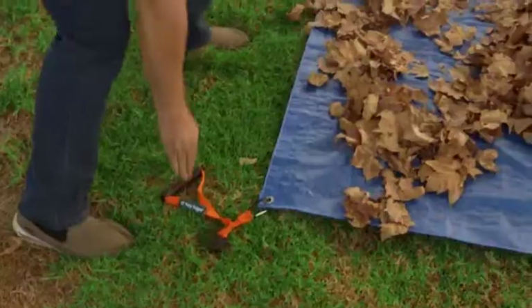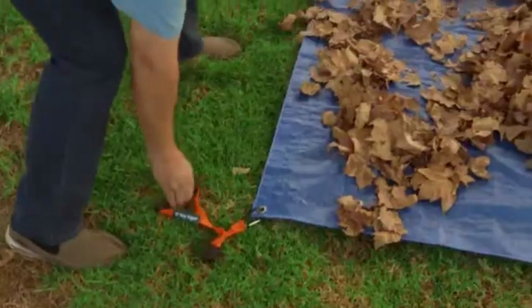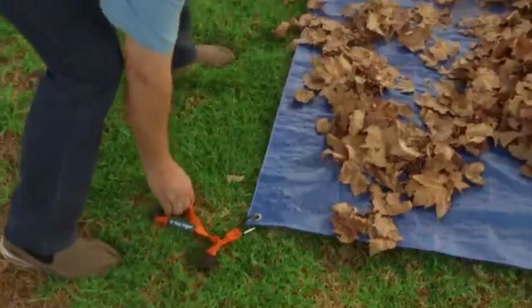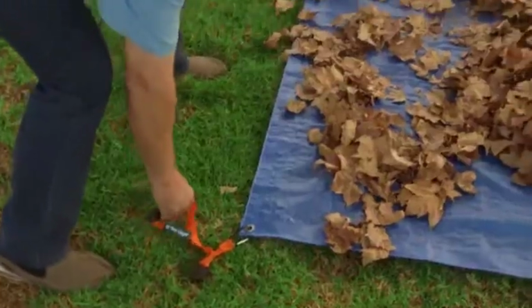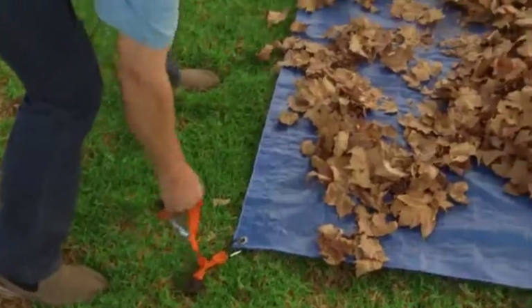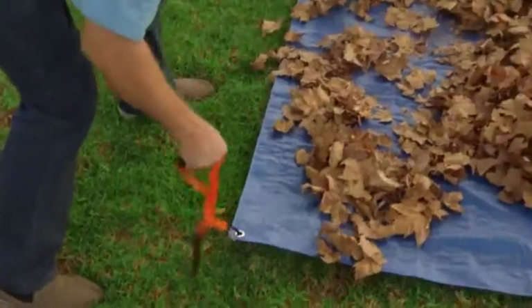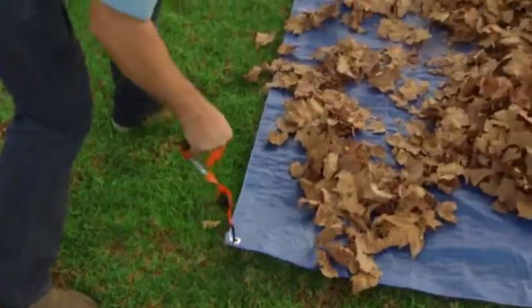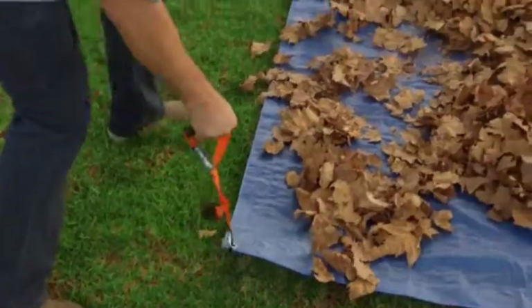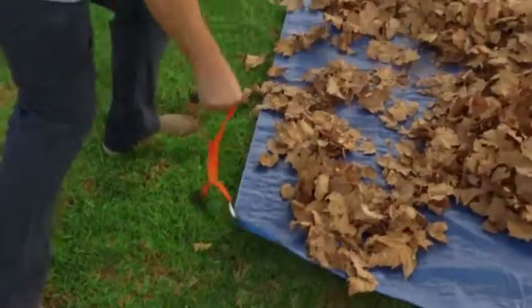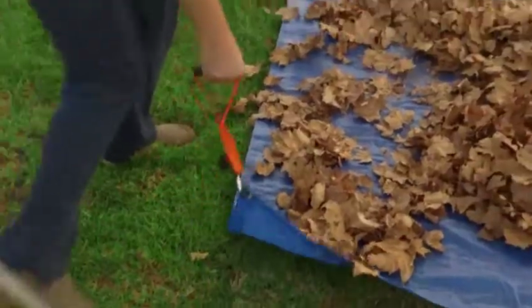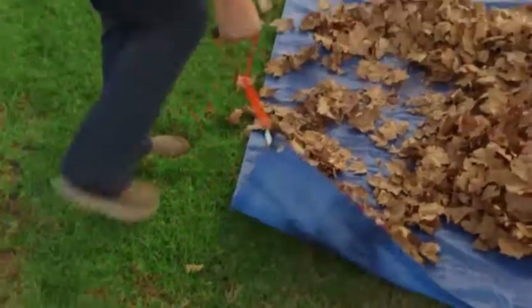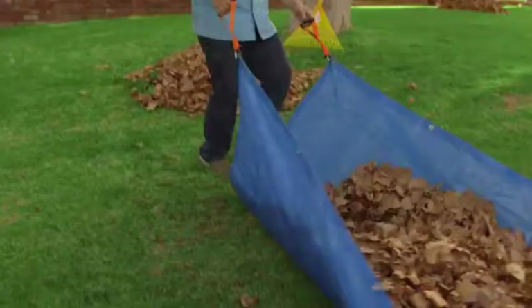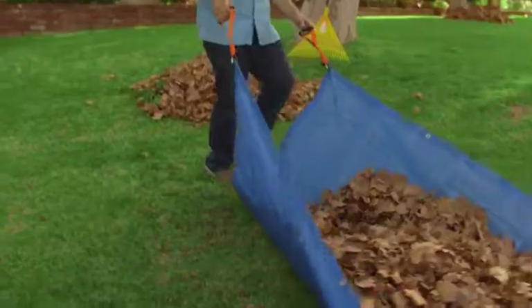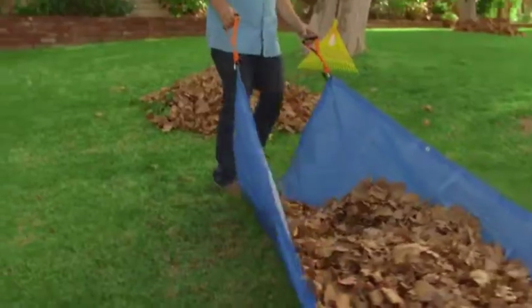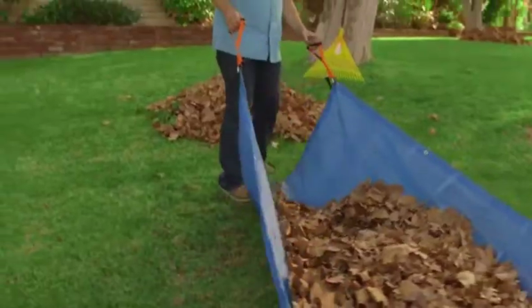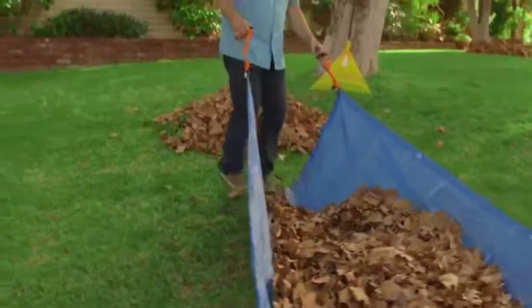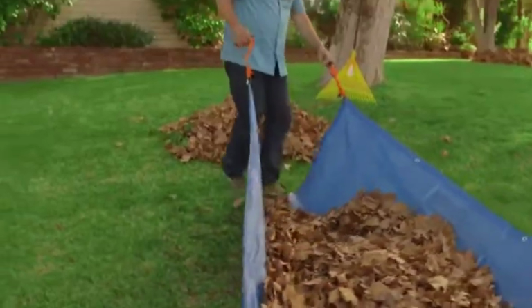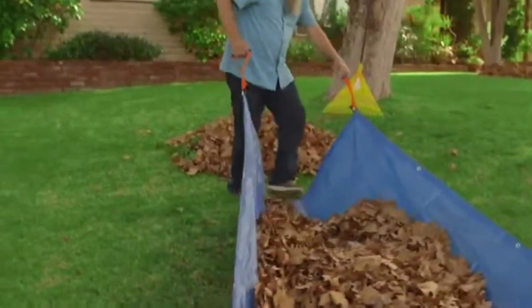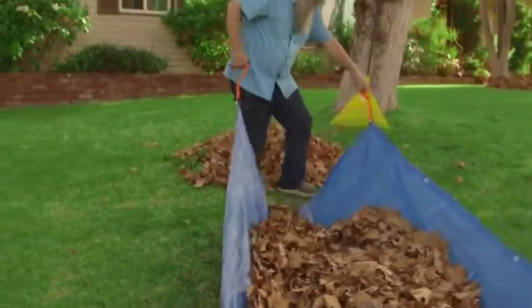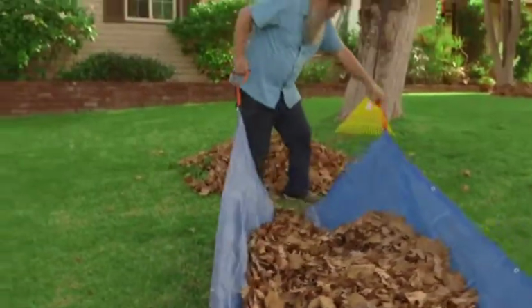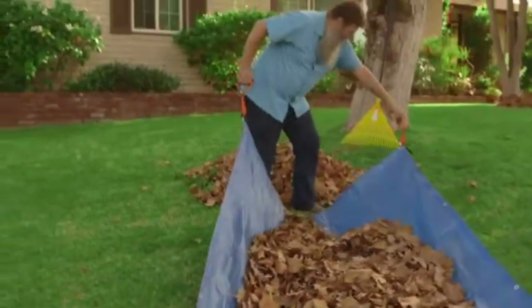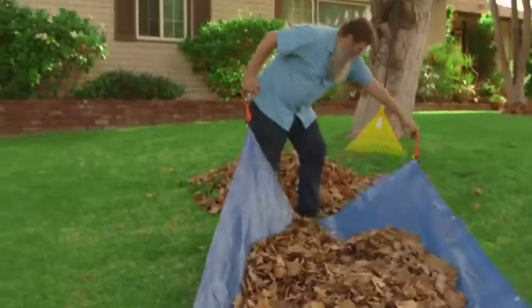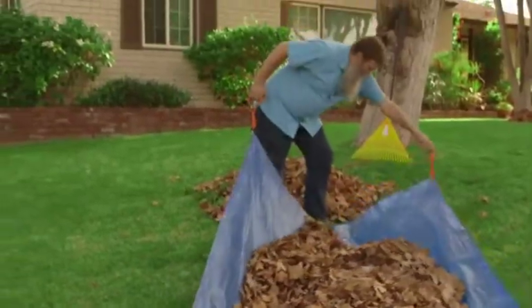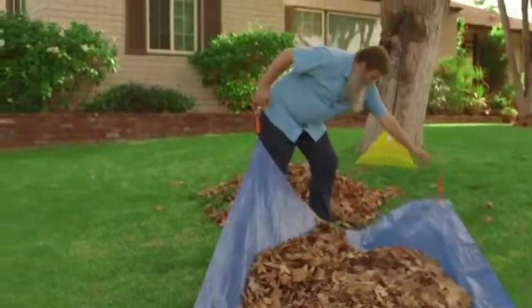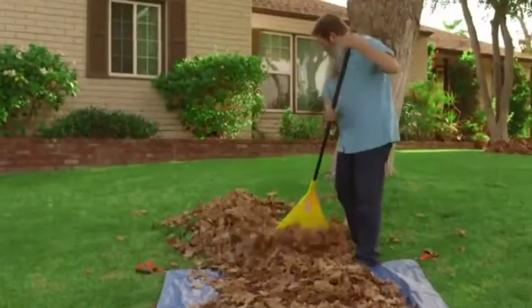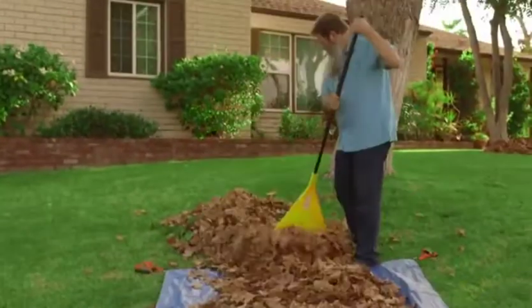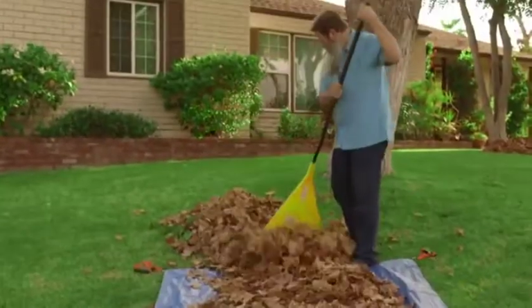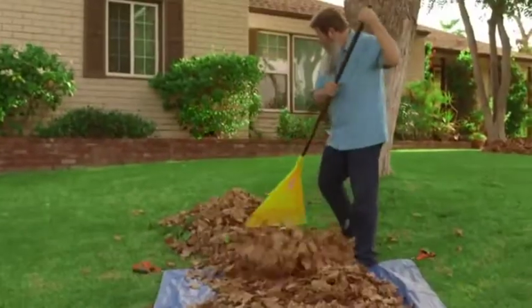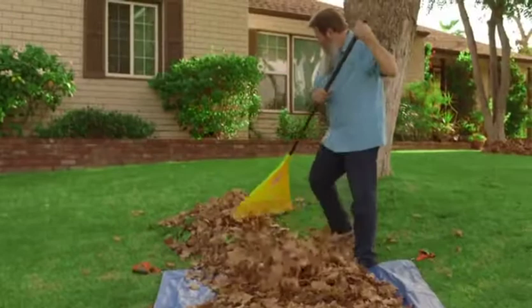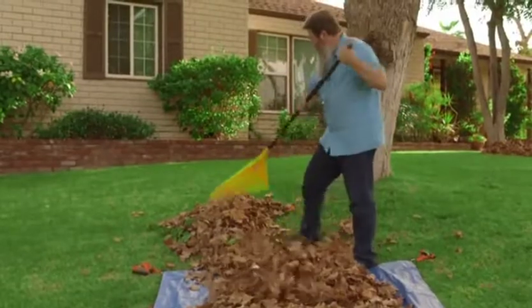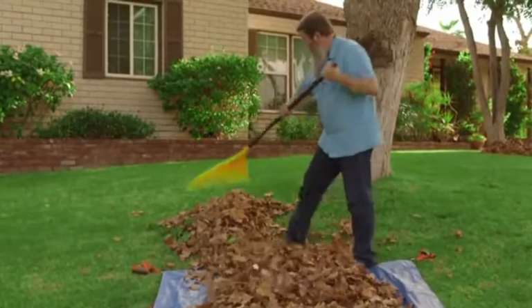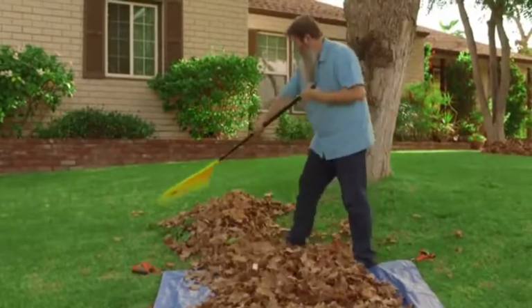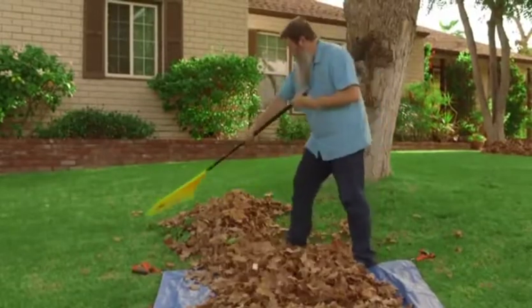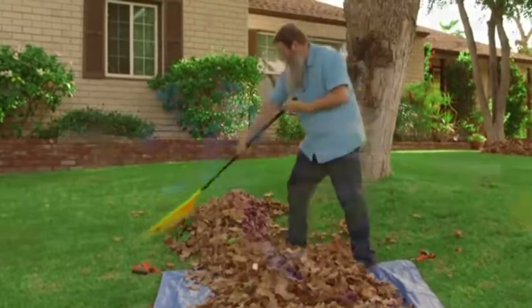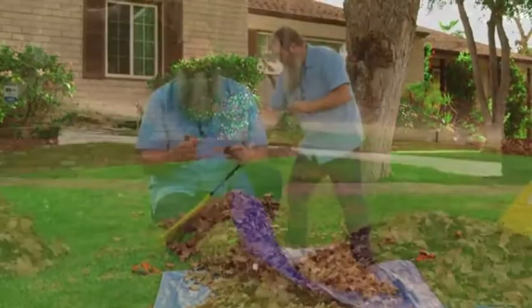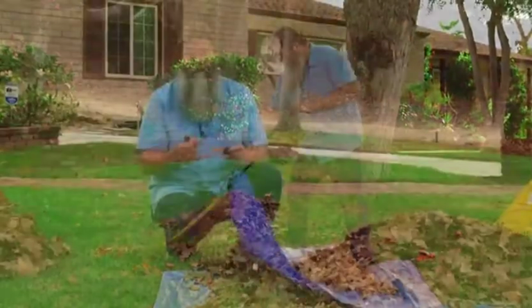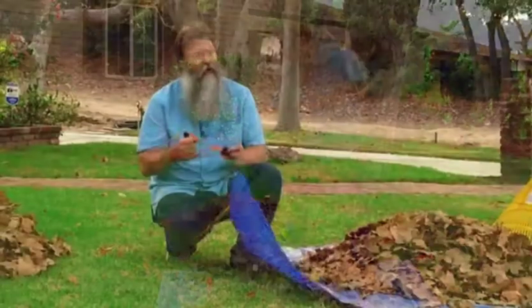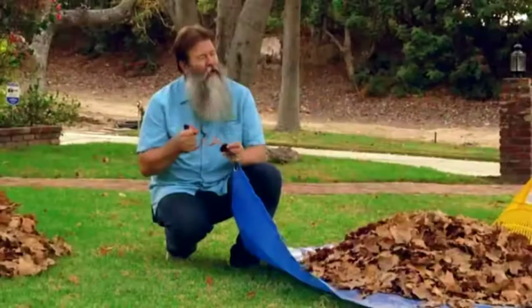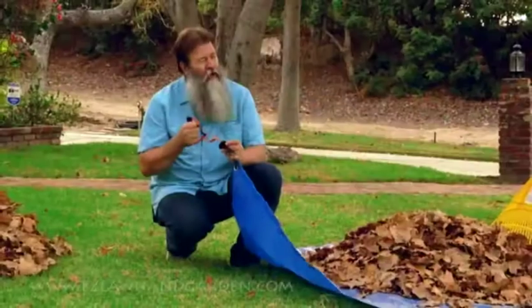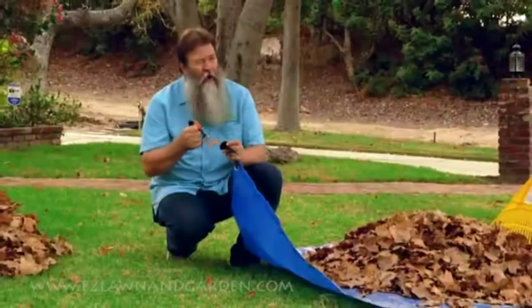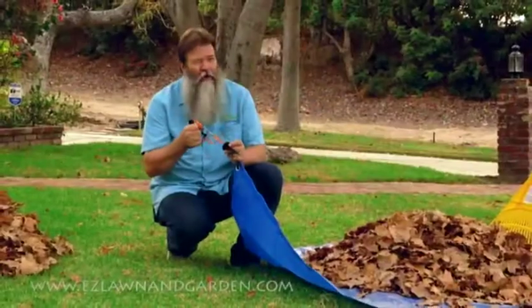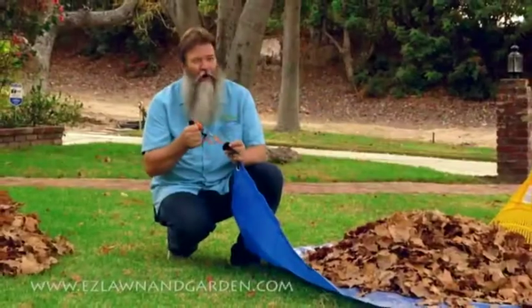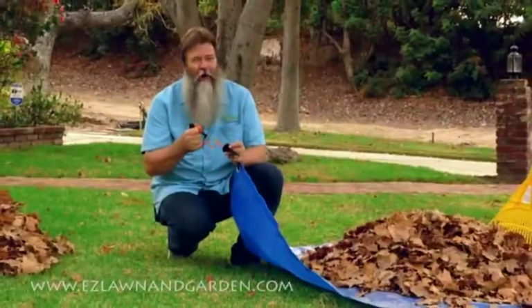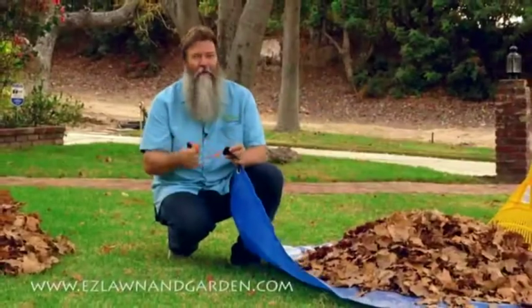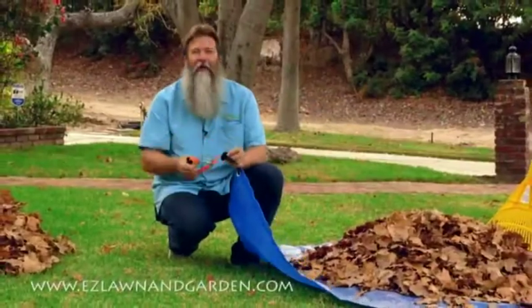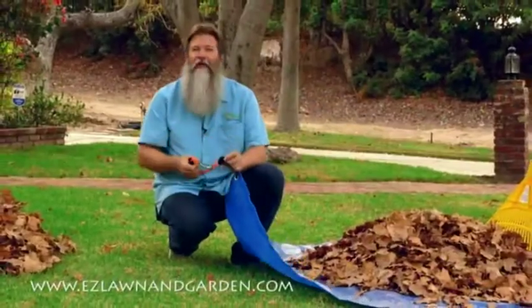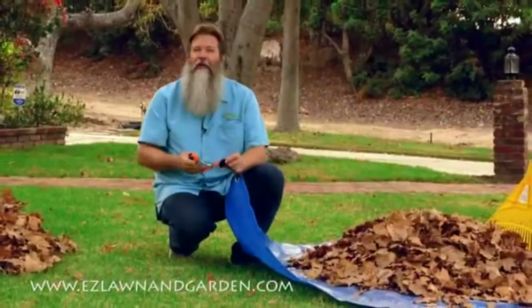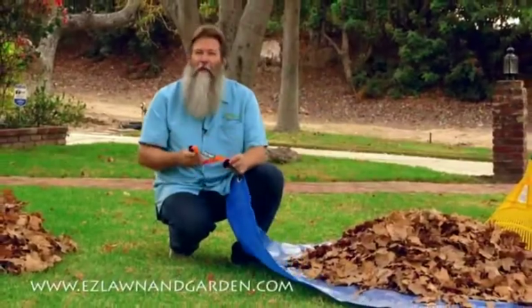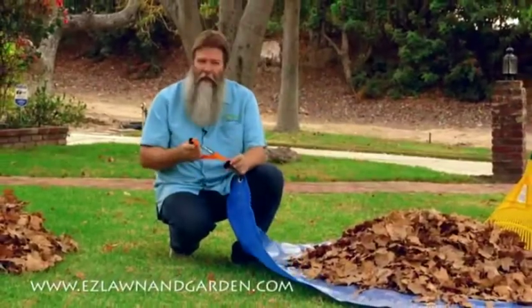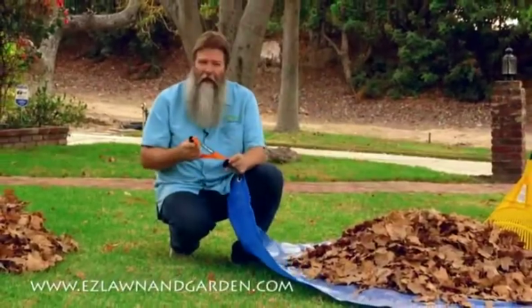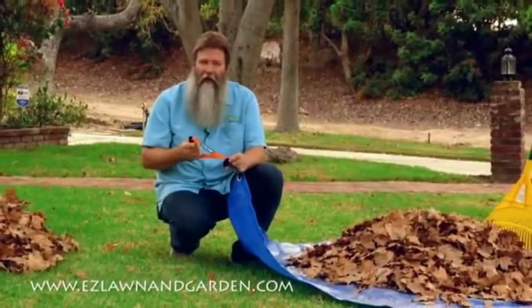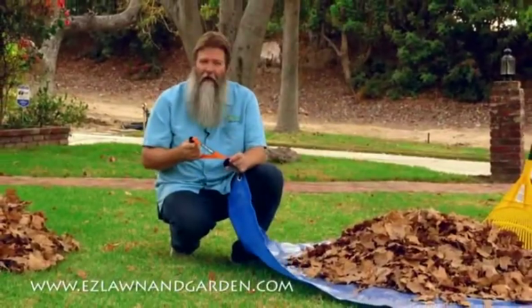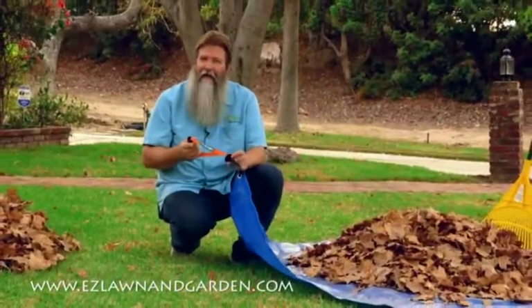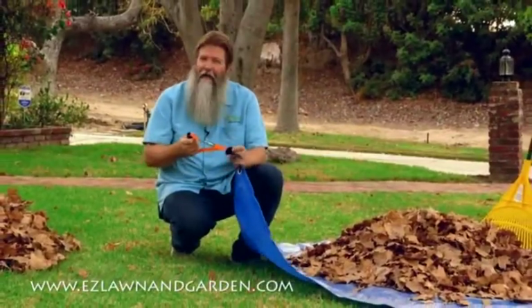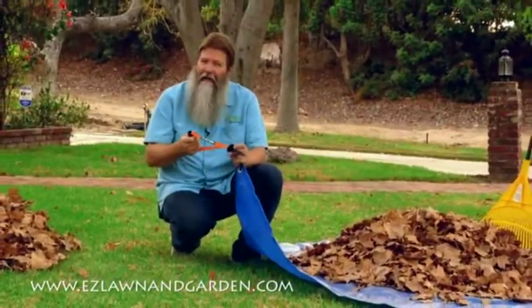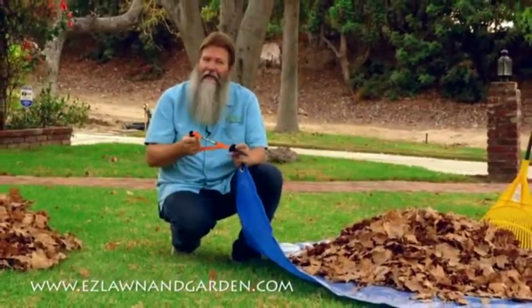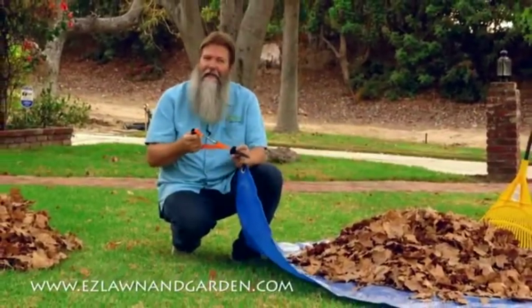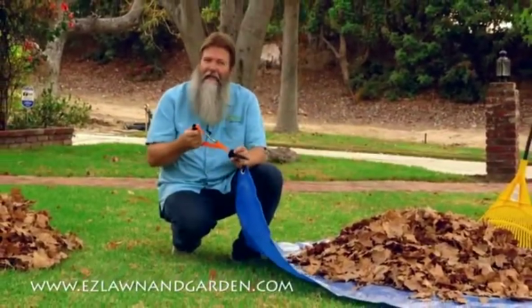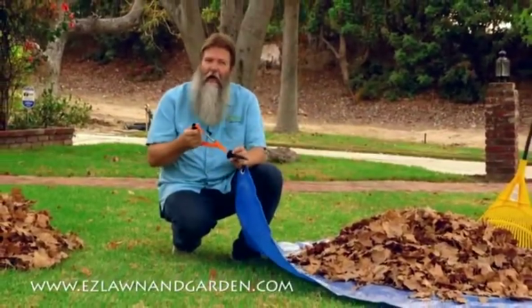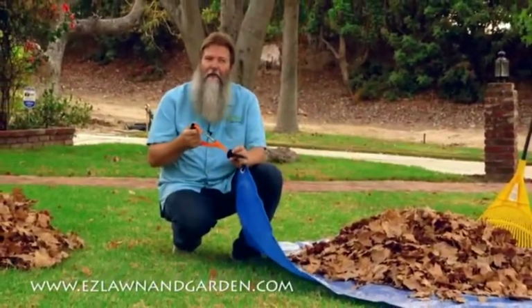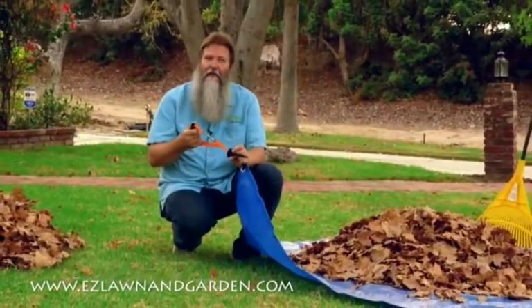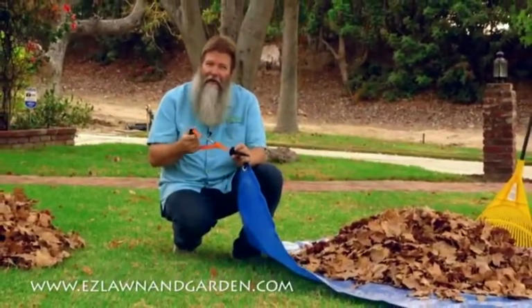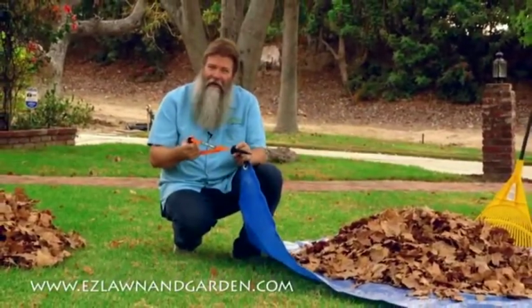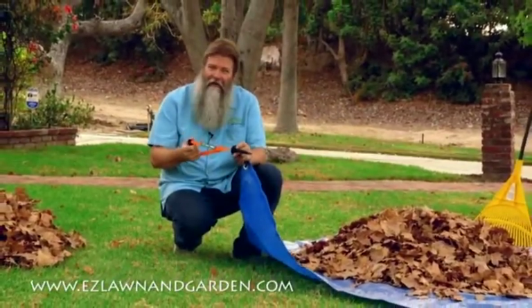Give a quick little pull and I'm off to getting more gardening chores done. No tarp should be without an Easy Tarp Tugger.